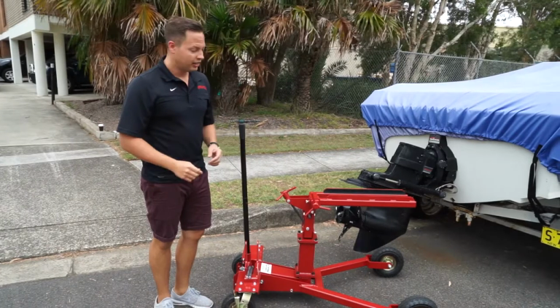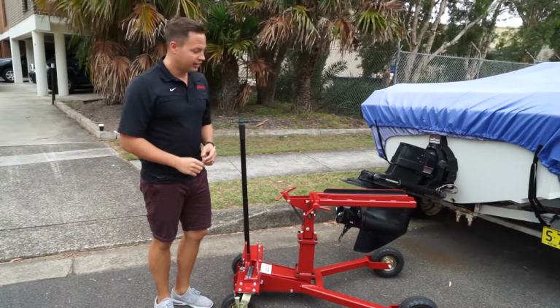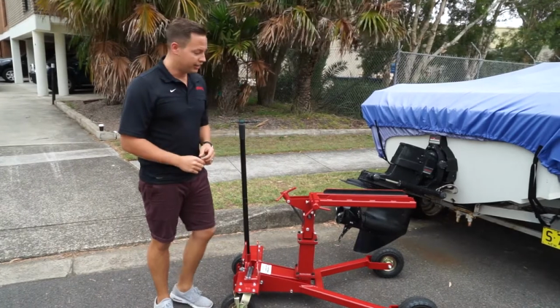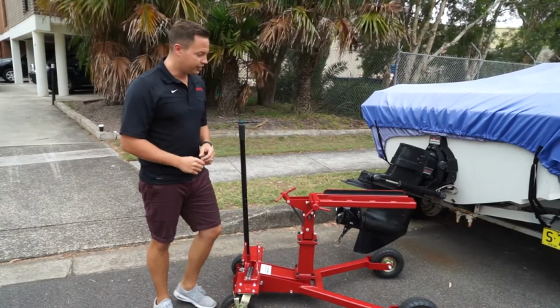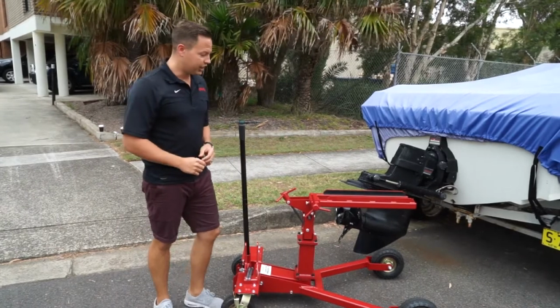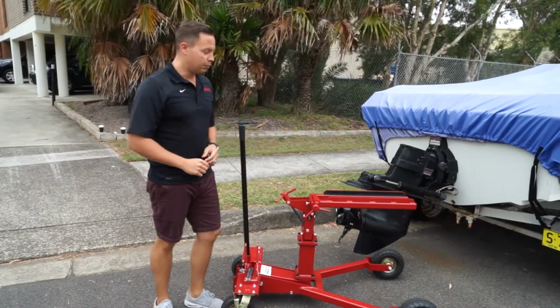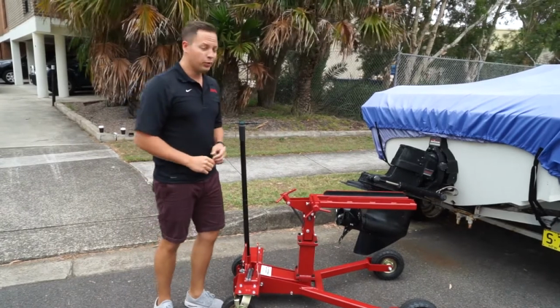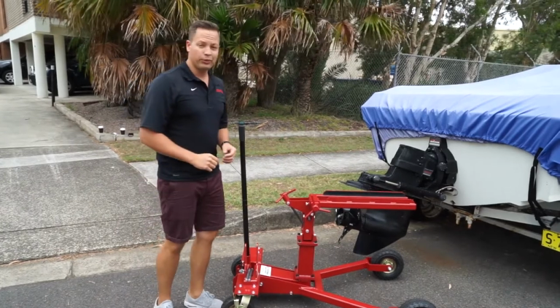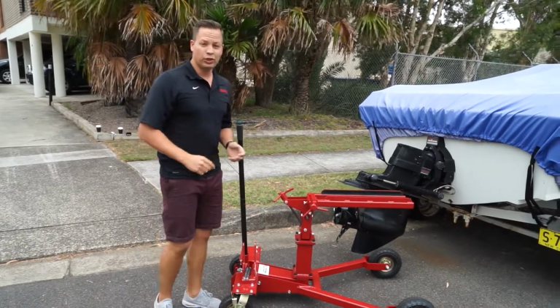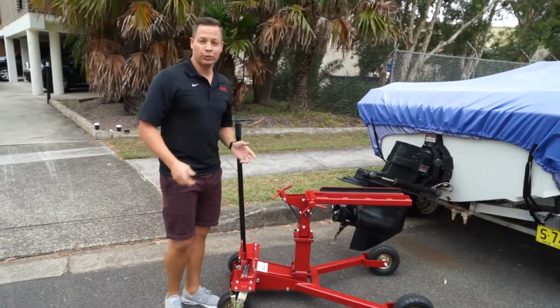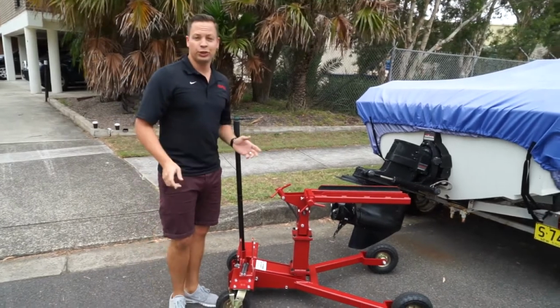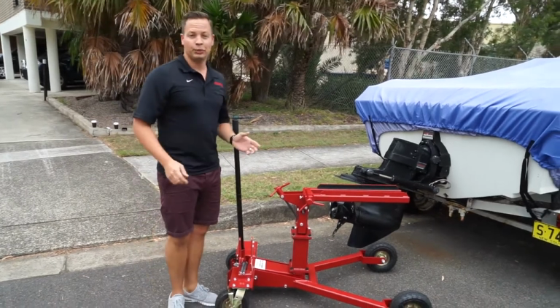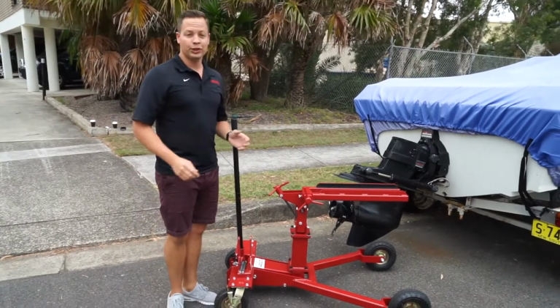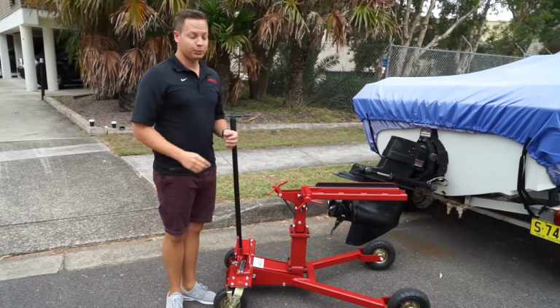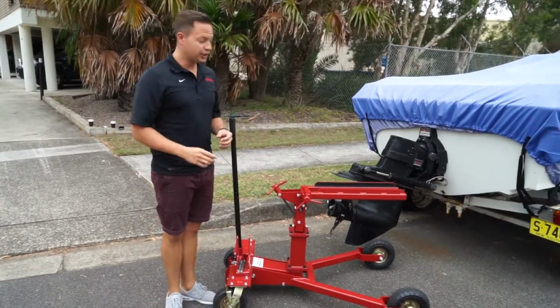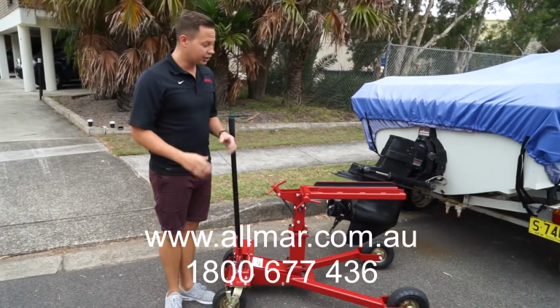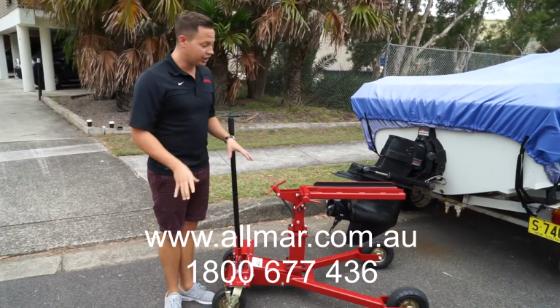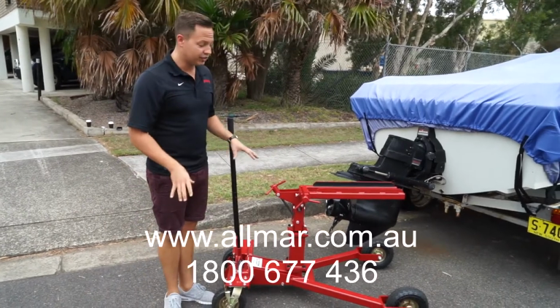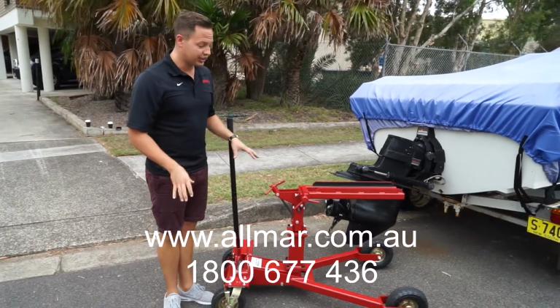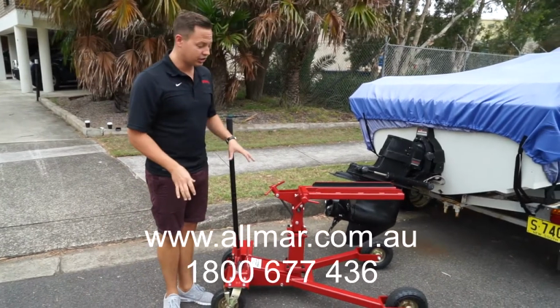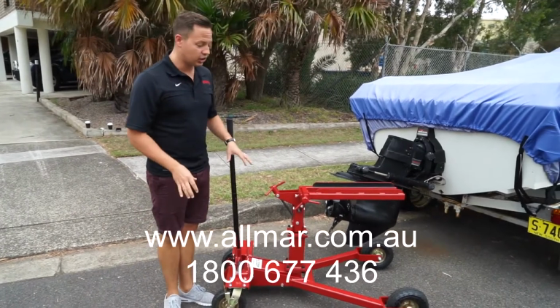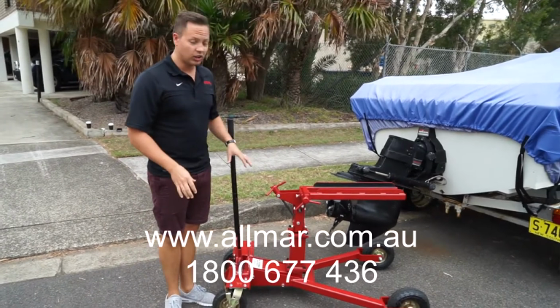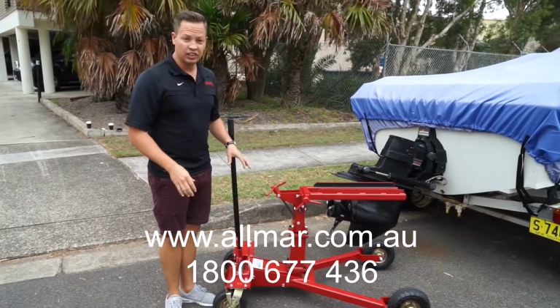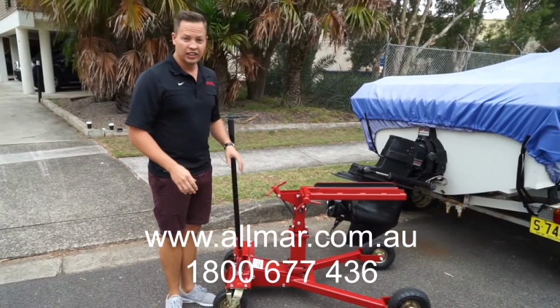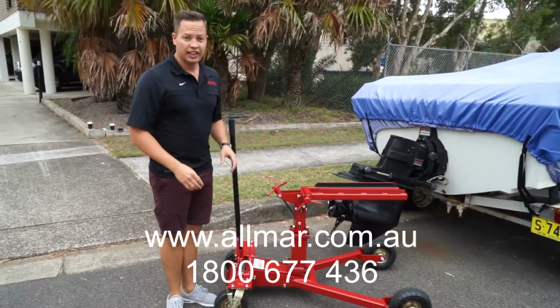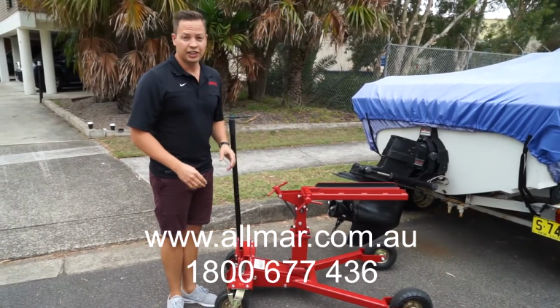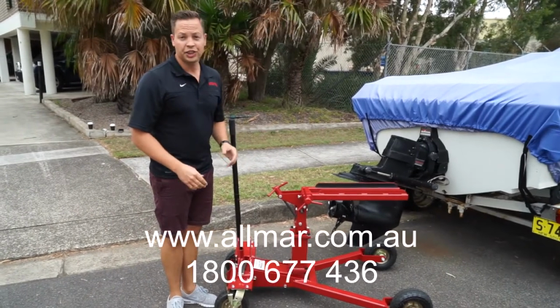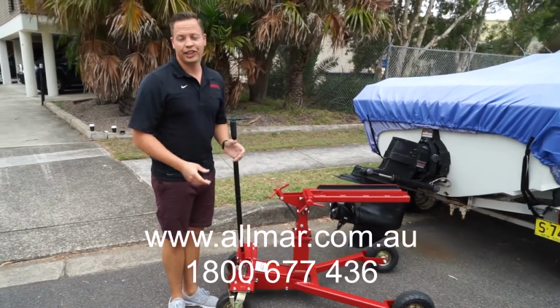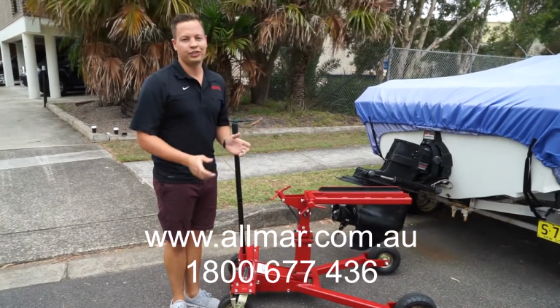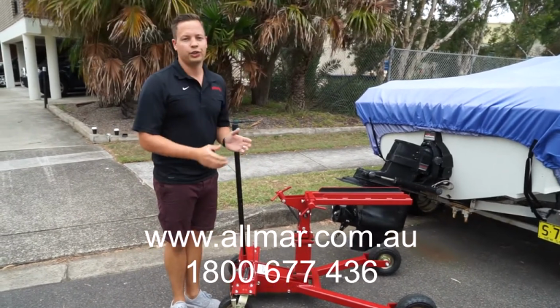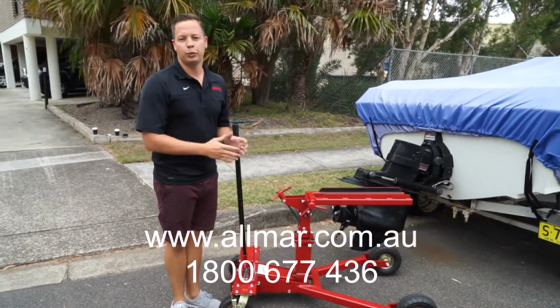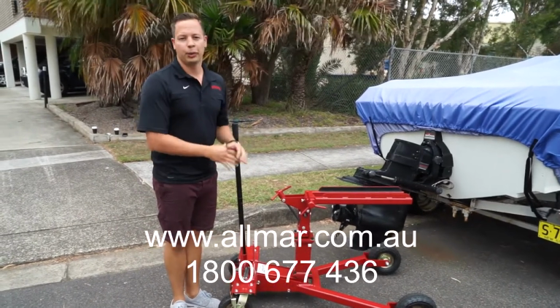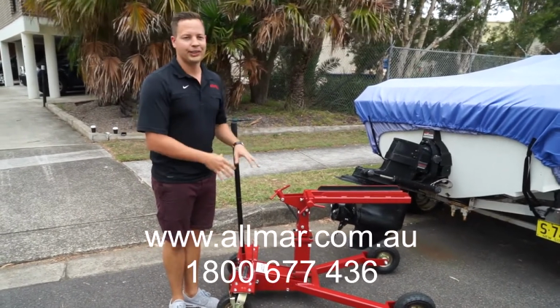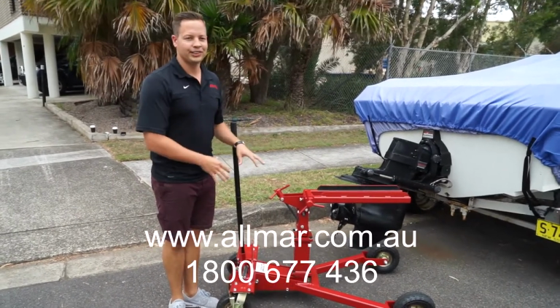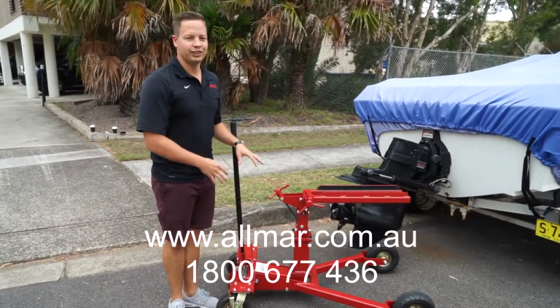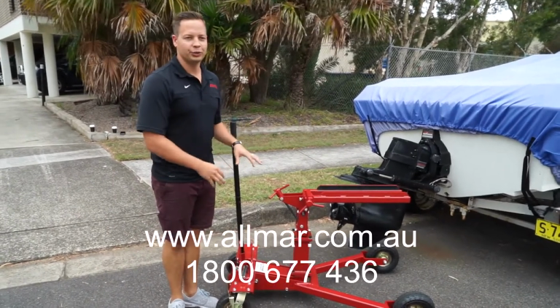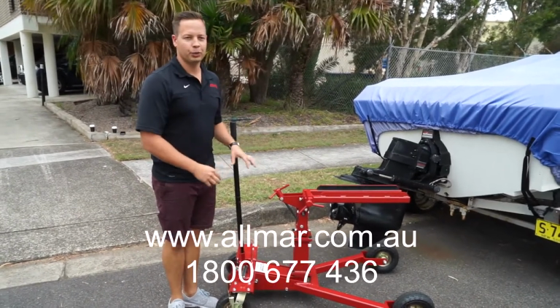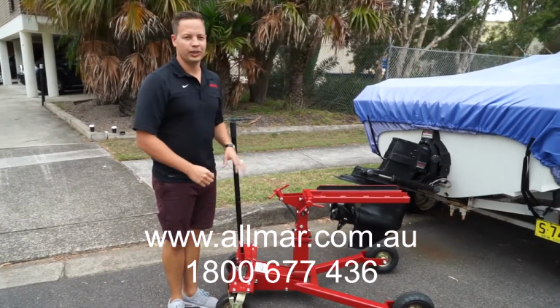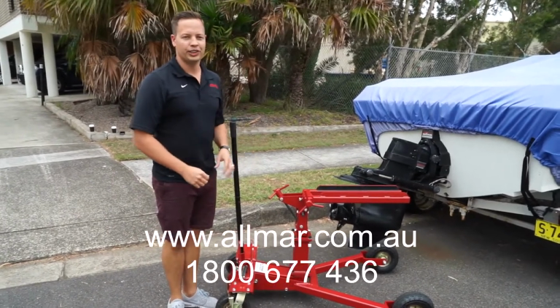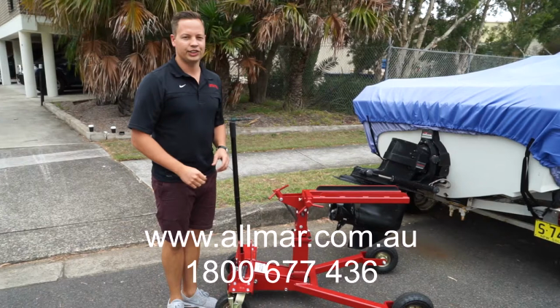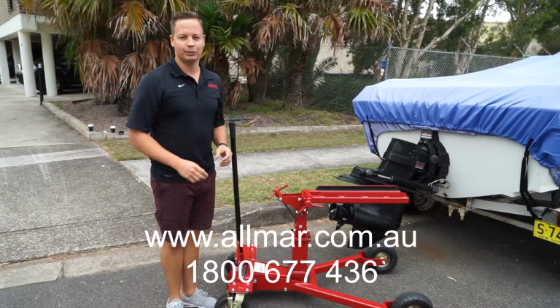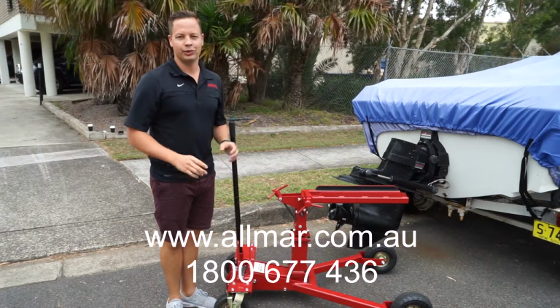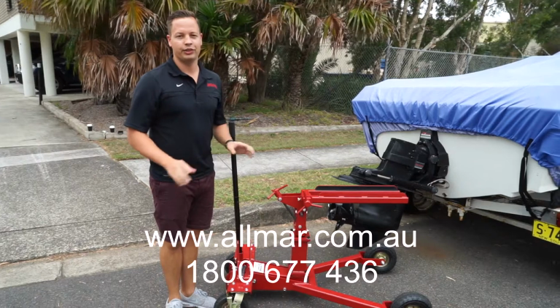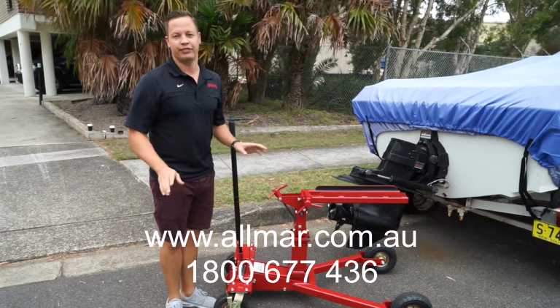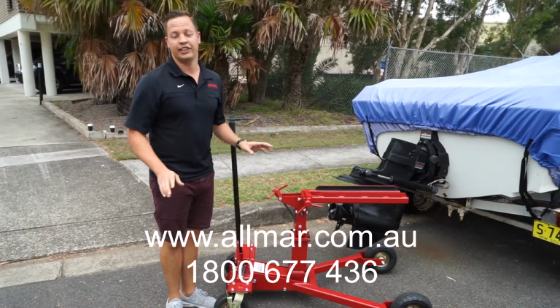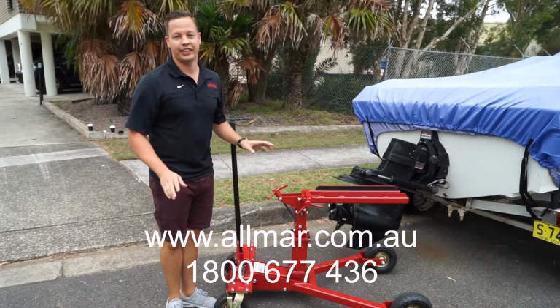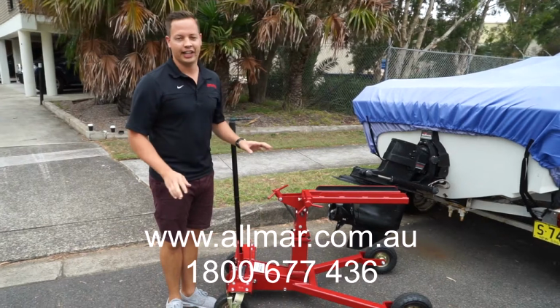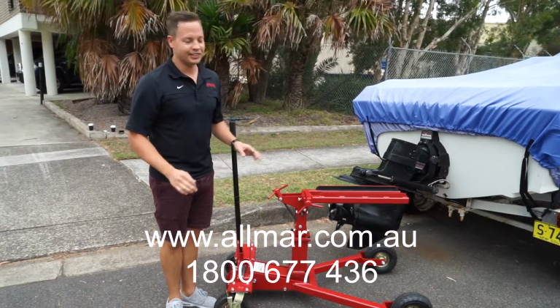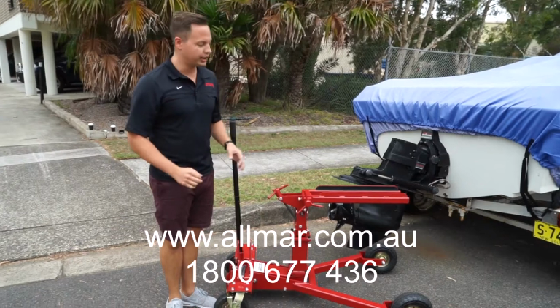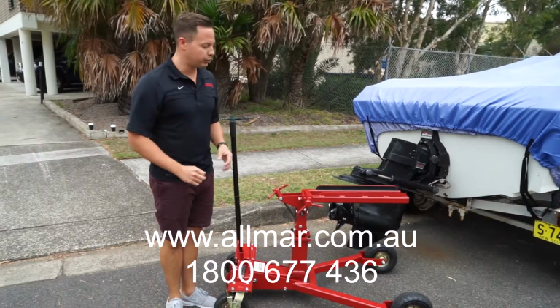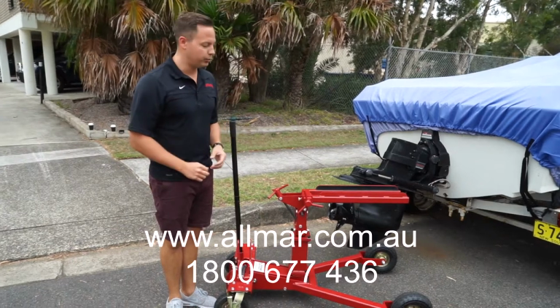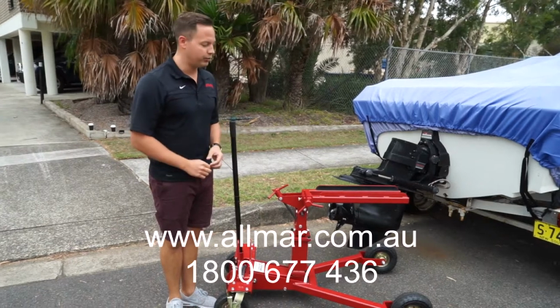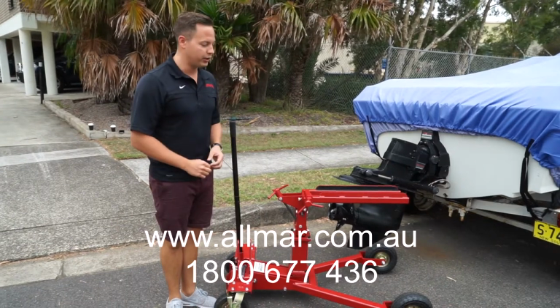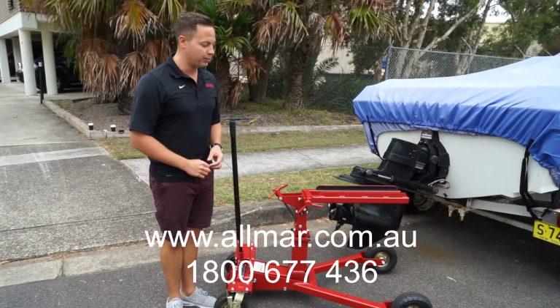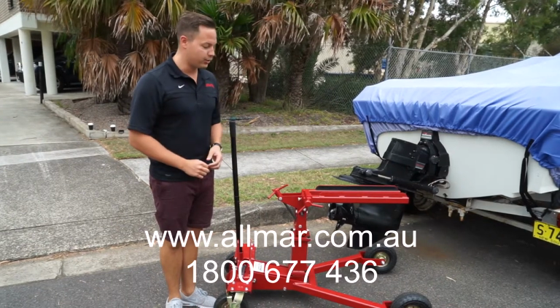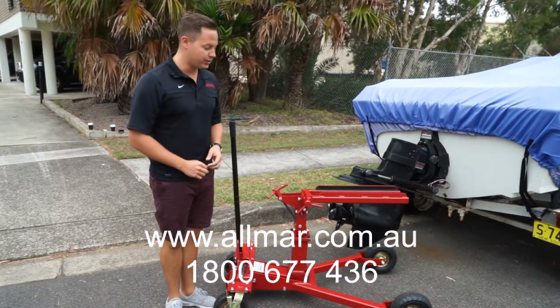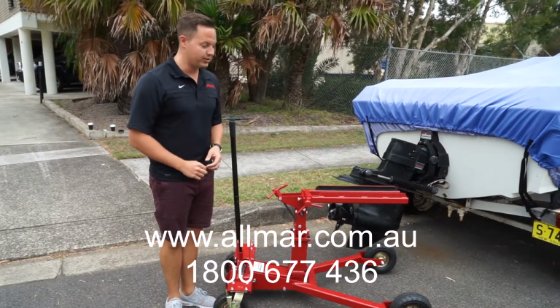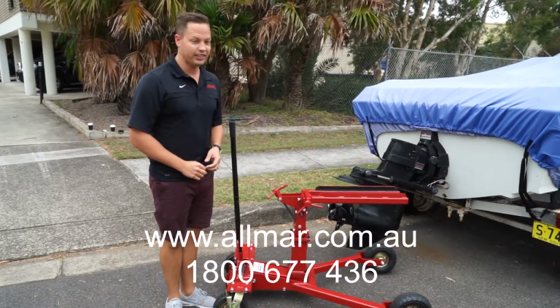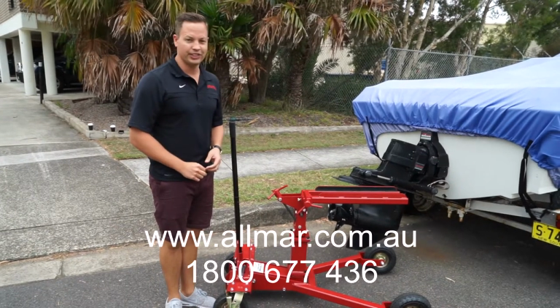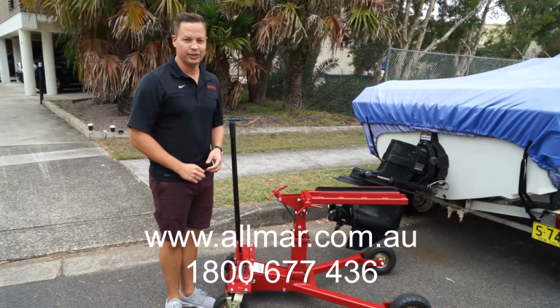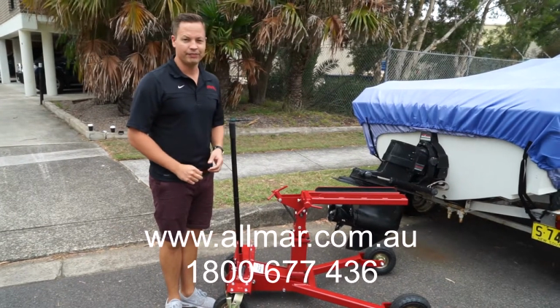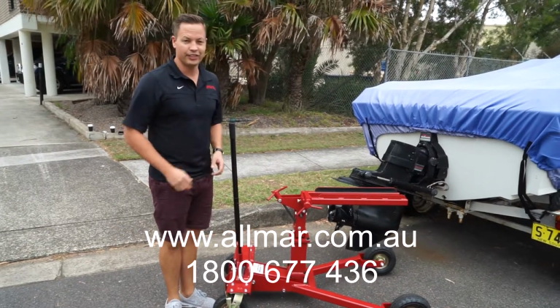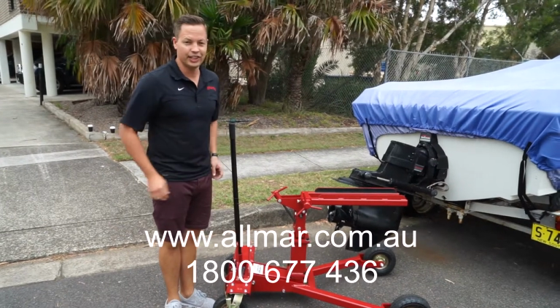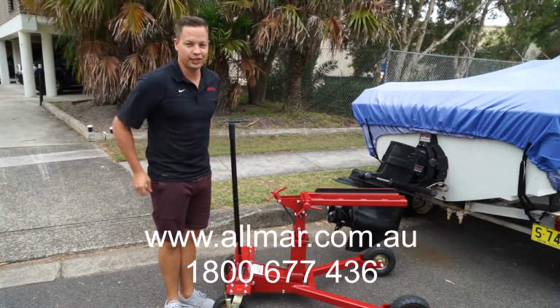The other key point with All Marine Spares is make sure you give us a call and check out the new price on this product. It's absolutely fantastic and we've been very impressed with it. So thank you.